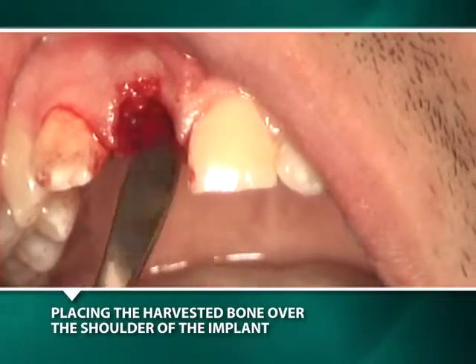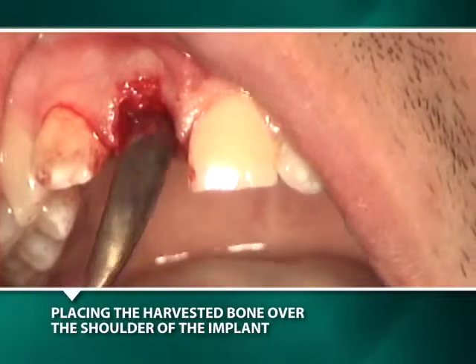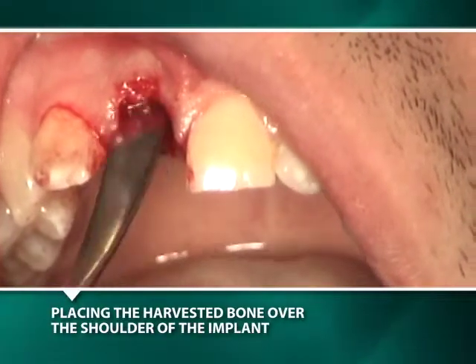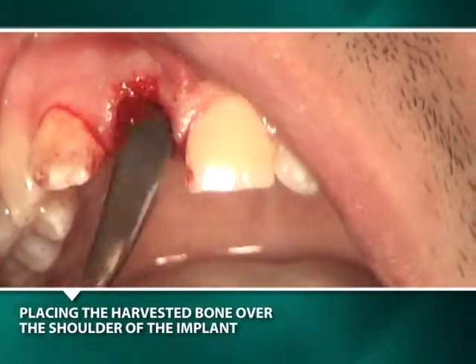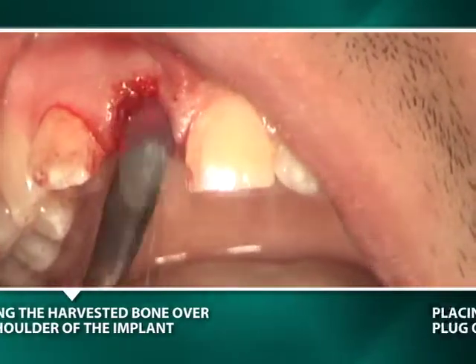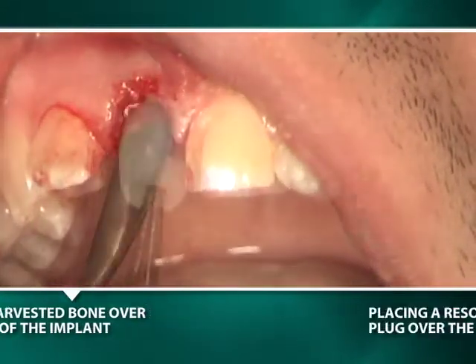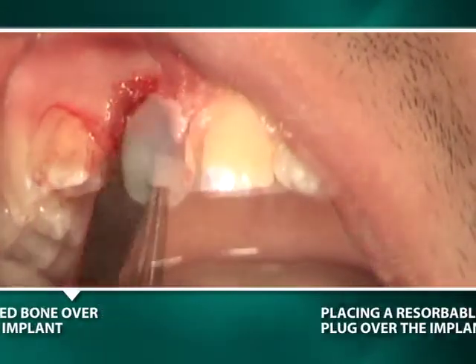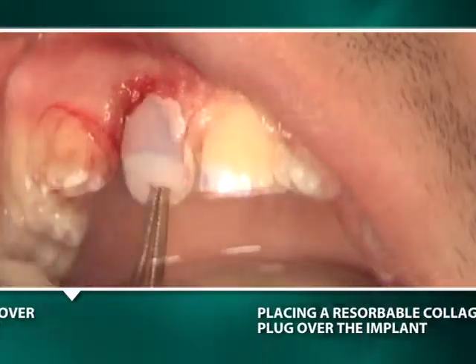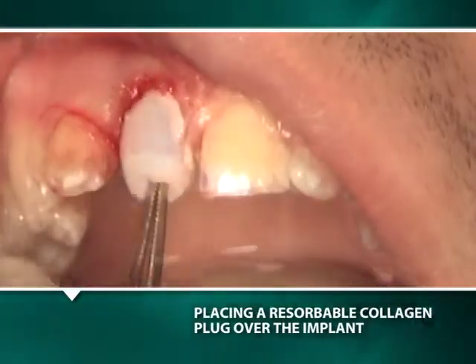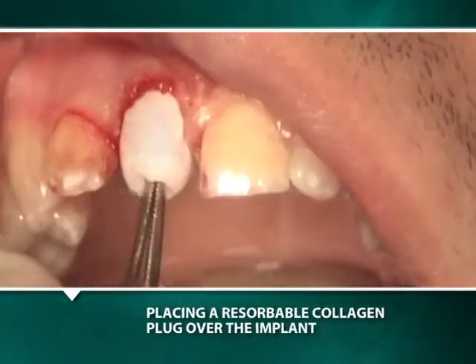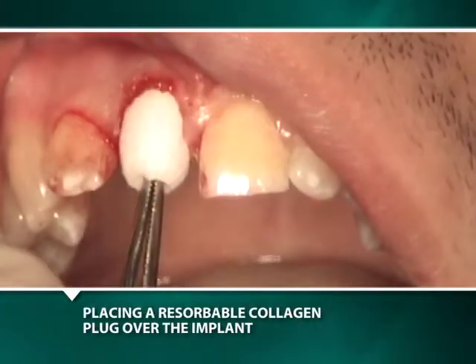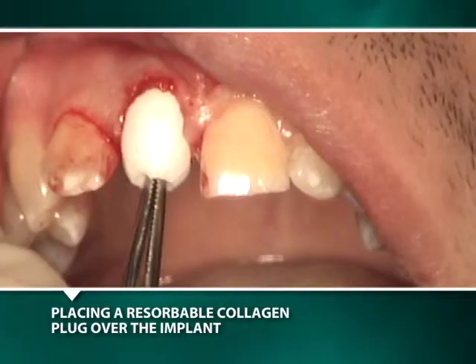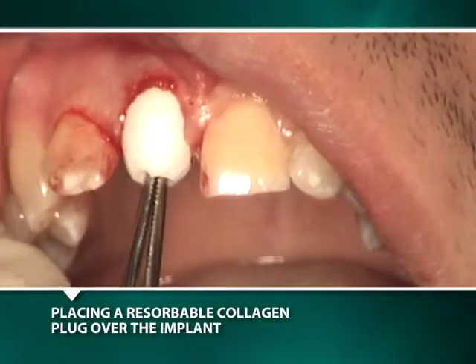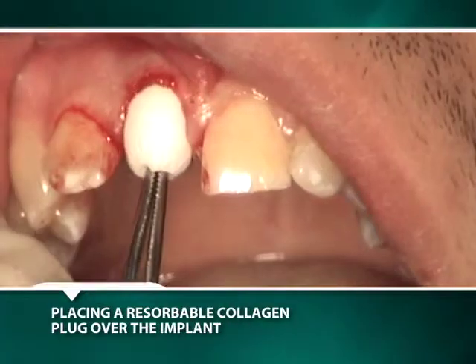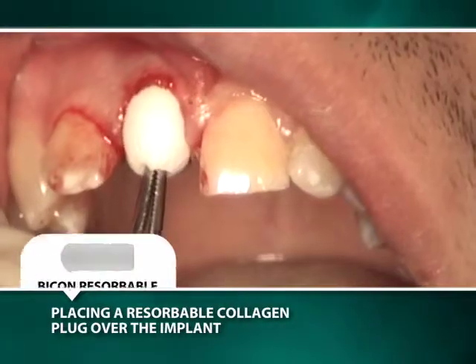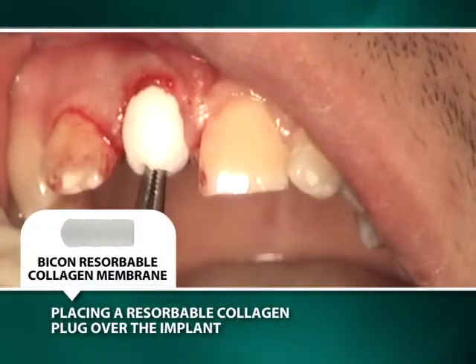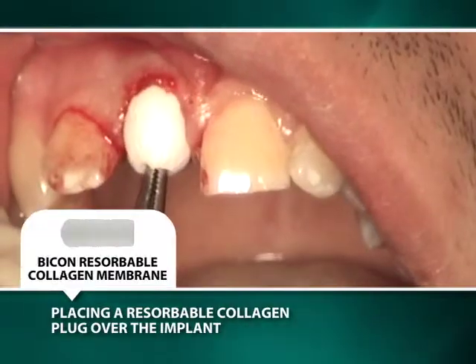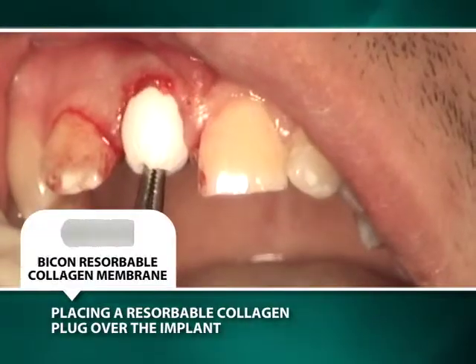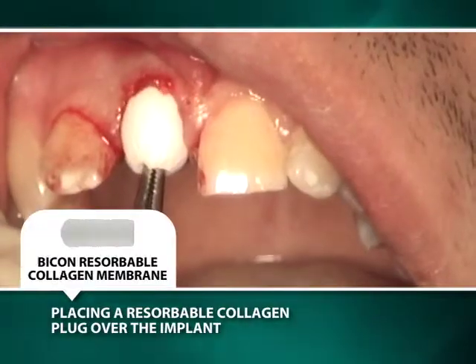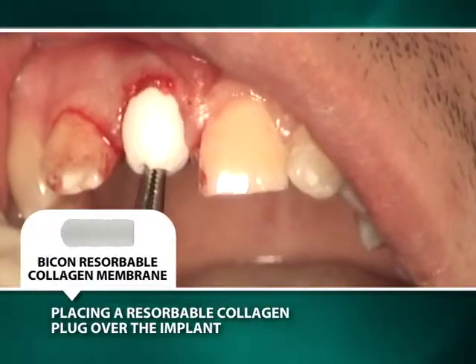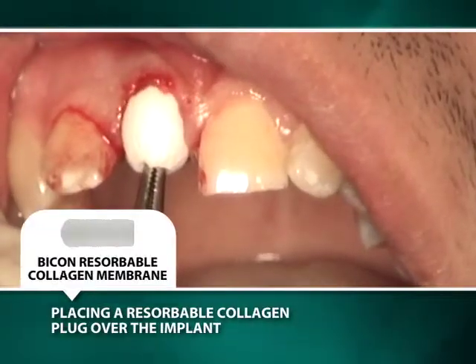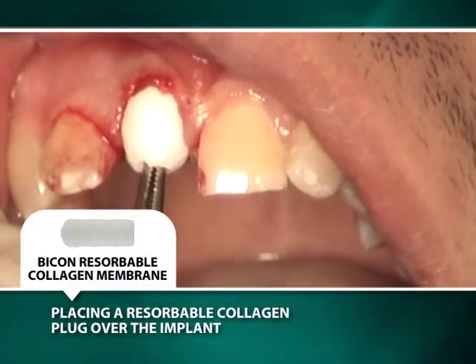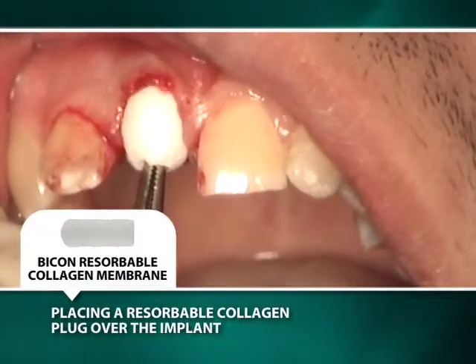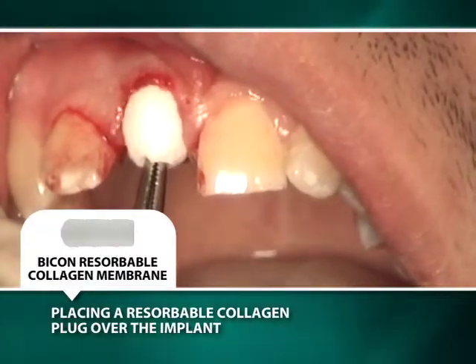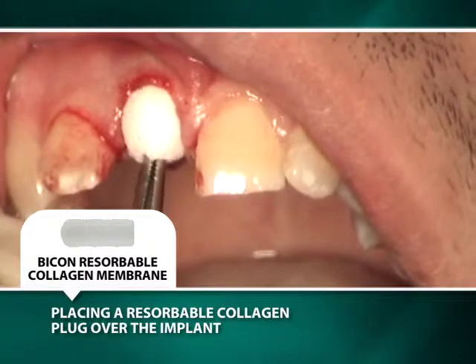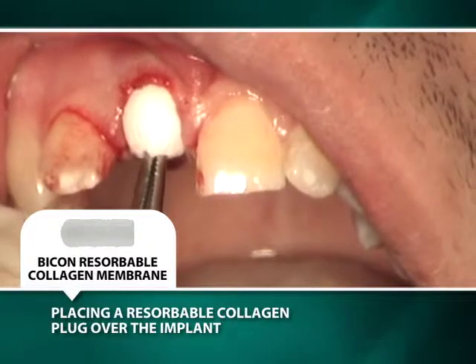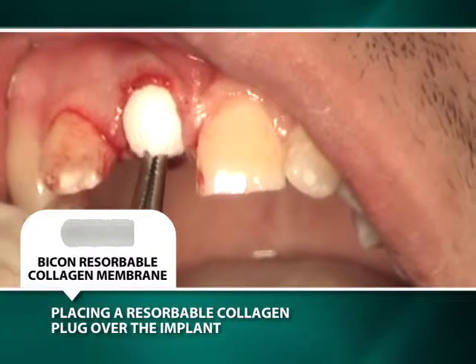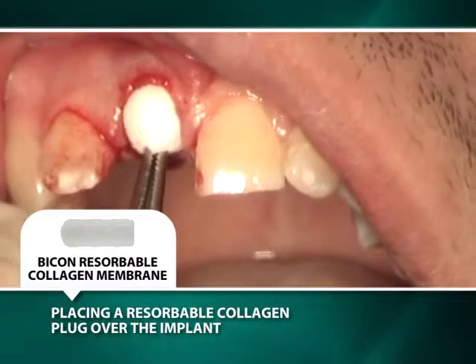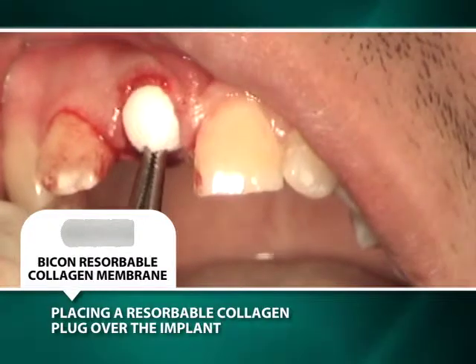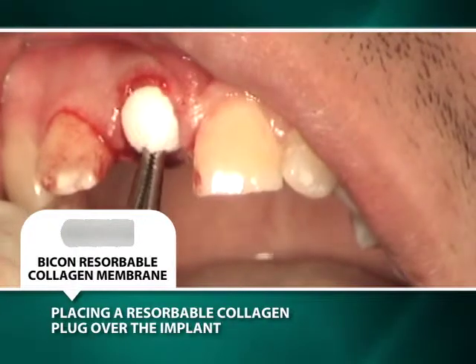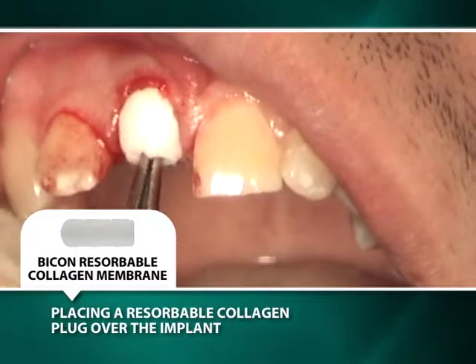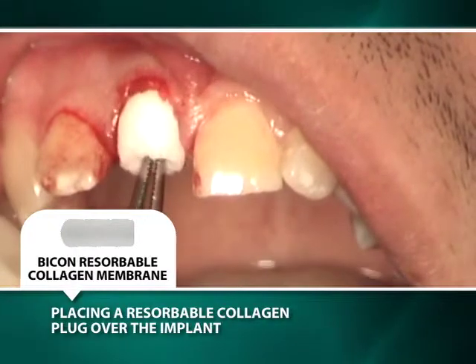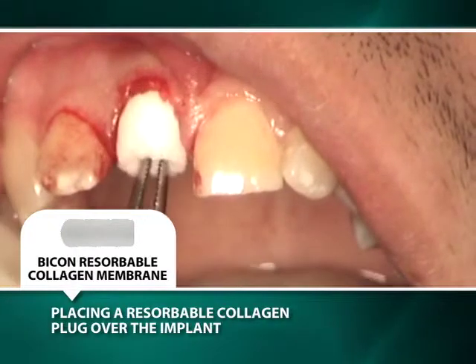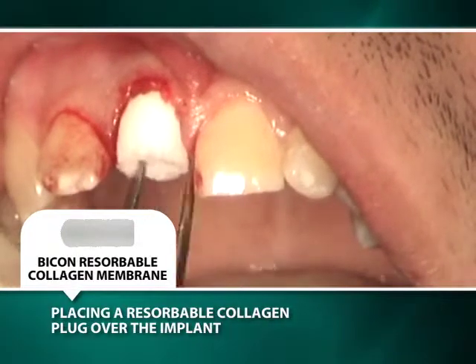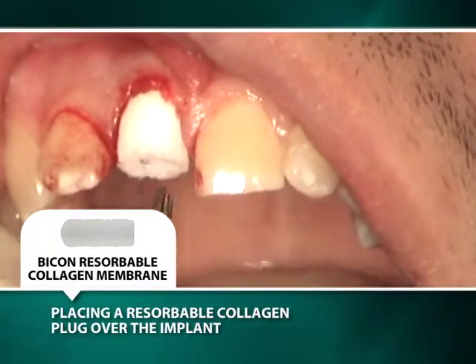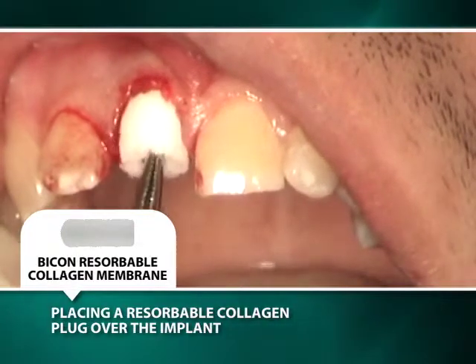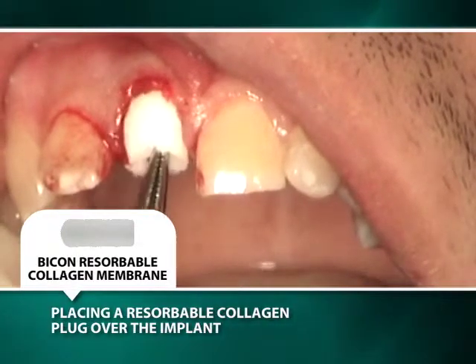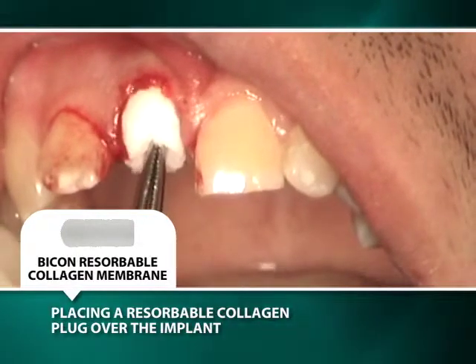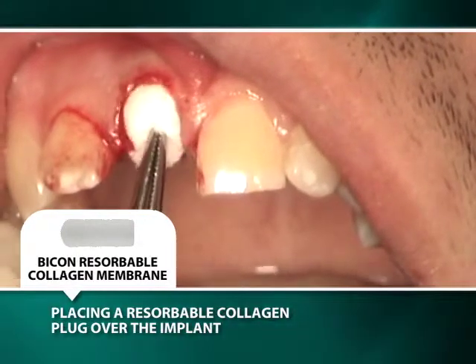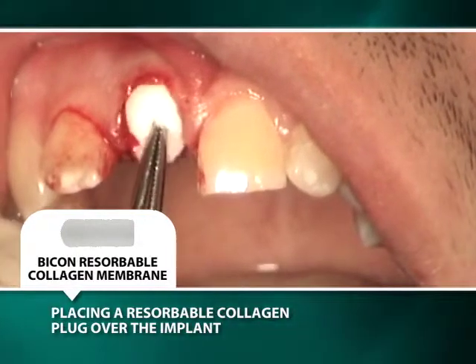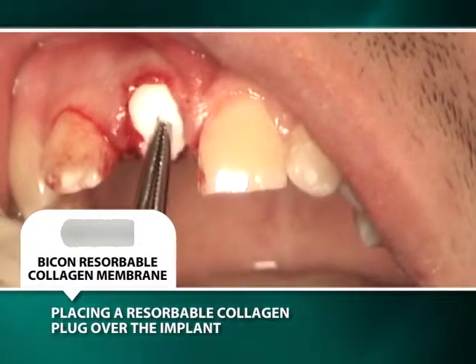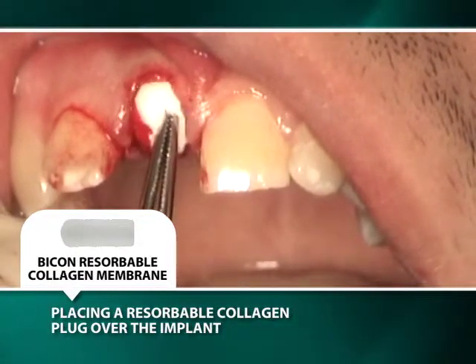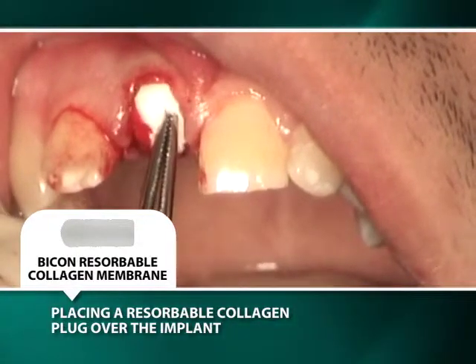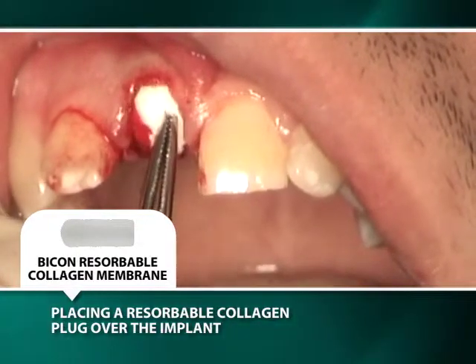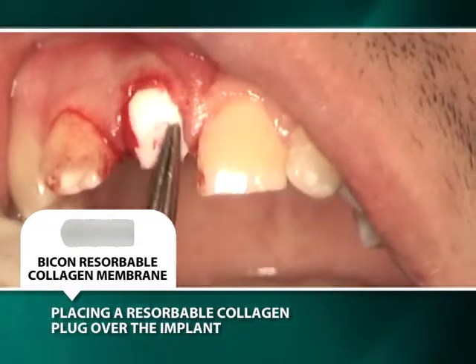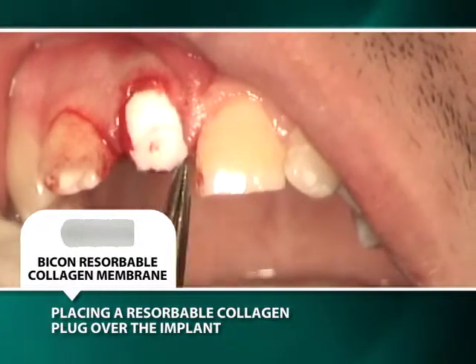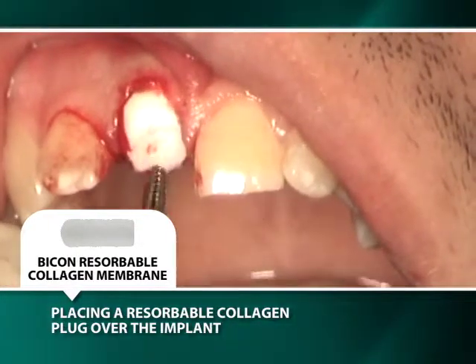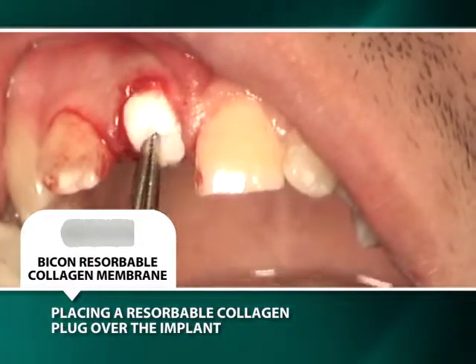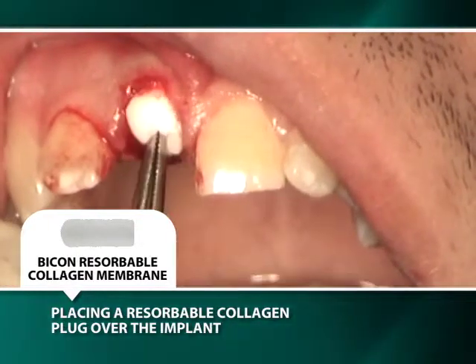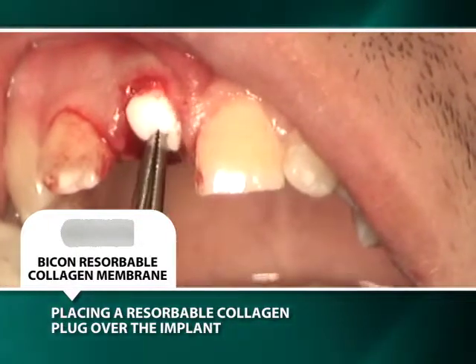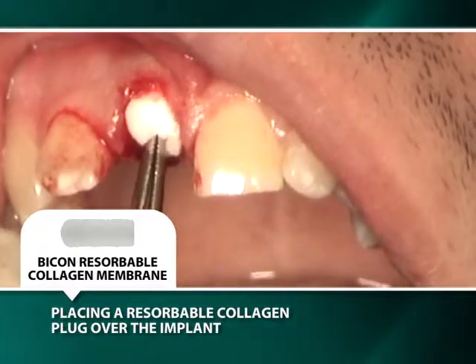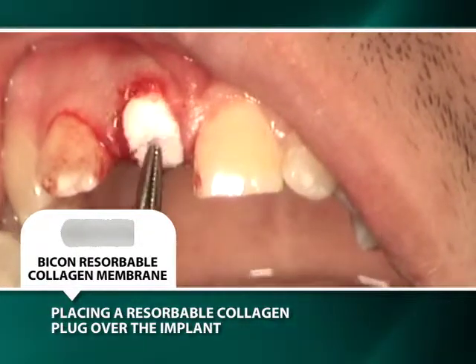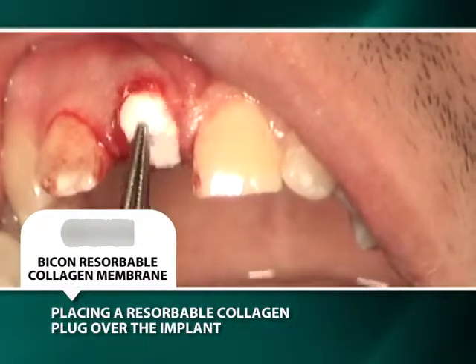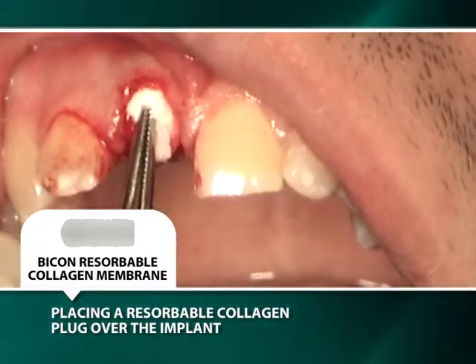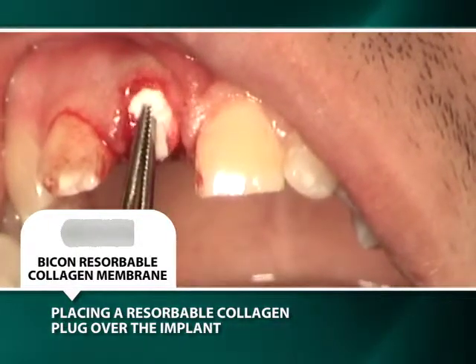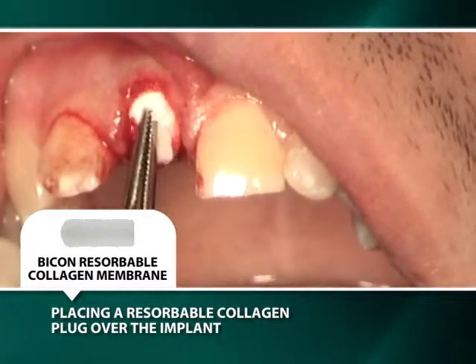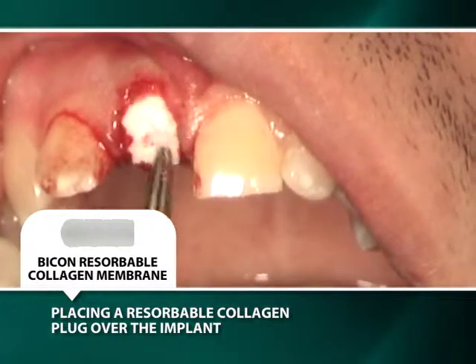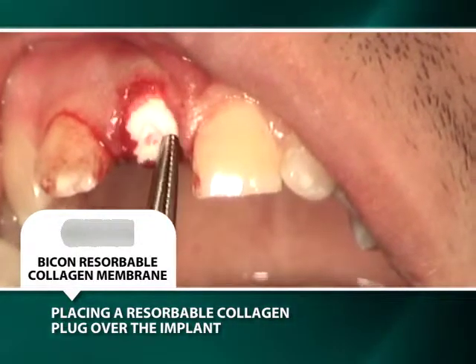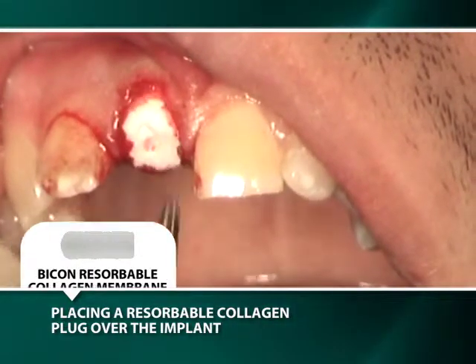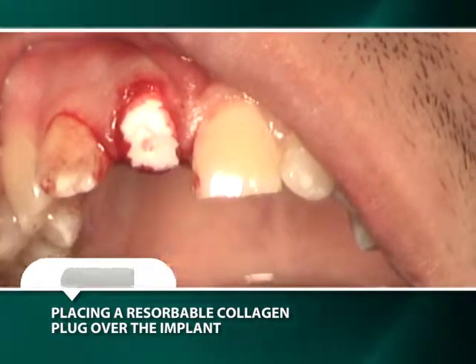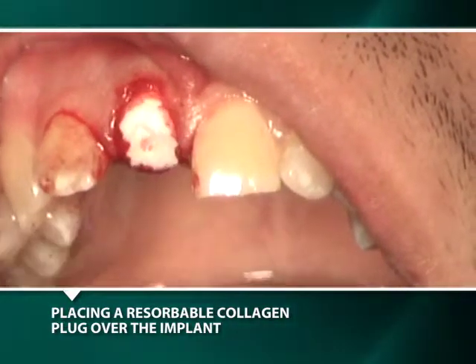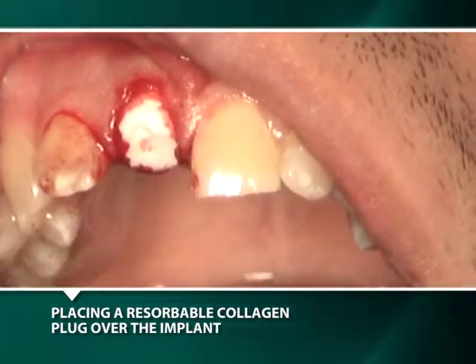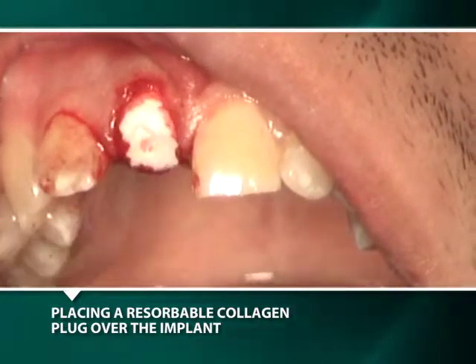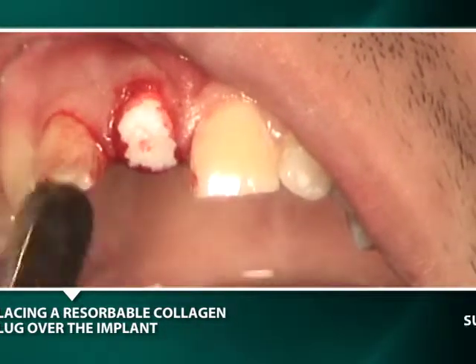Harvested autogenous bone is placed over the implant and a resorbable collagen plug is sutured in place to bridge the soft tissue gap.